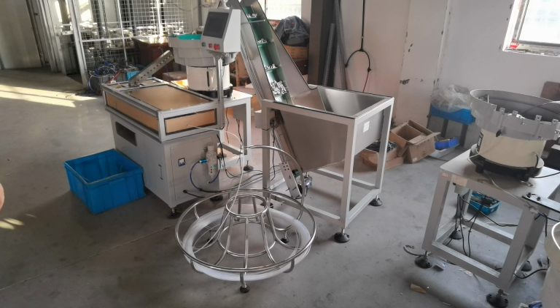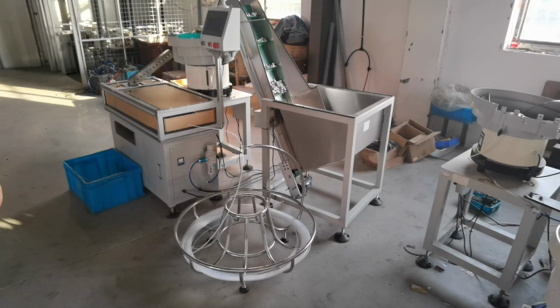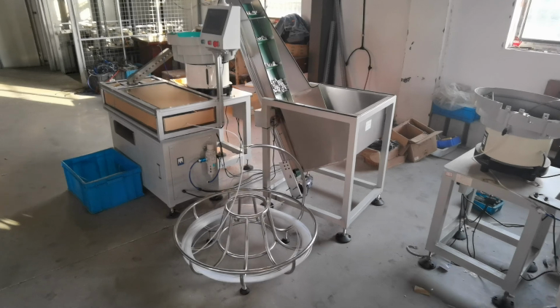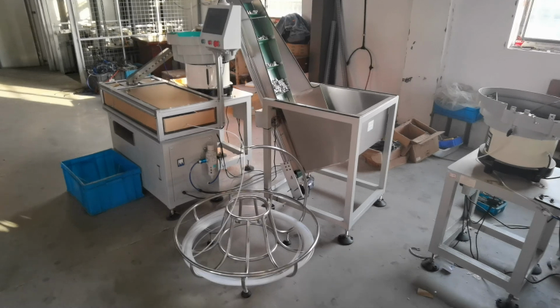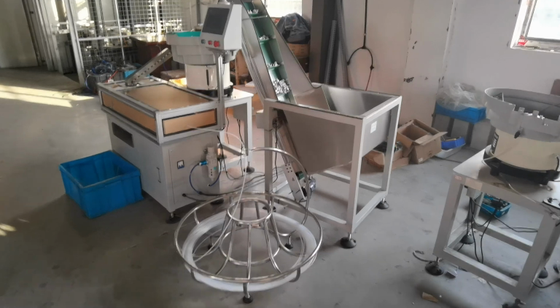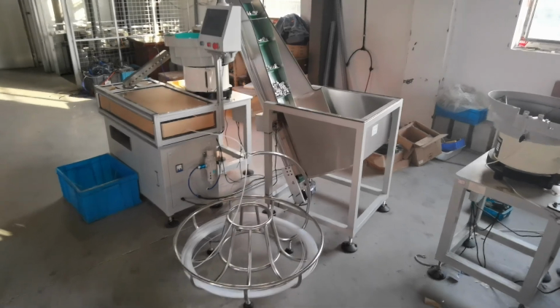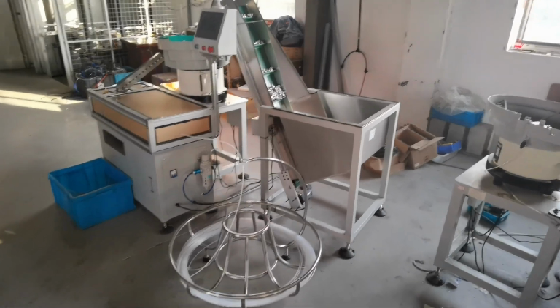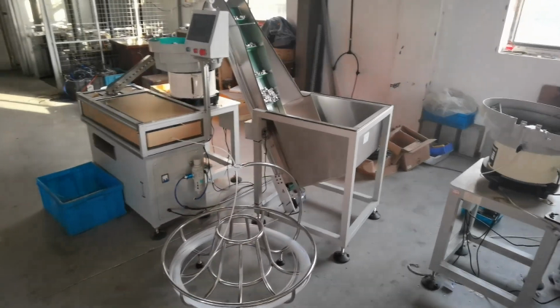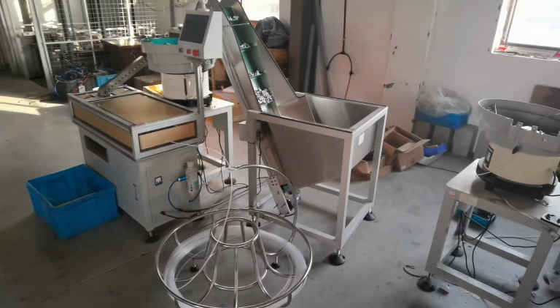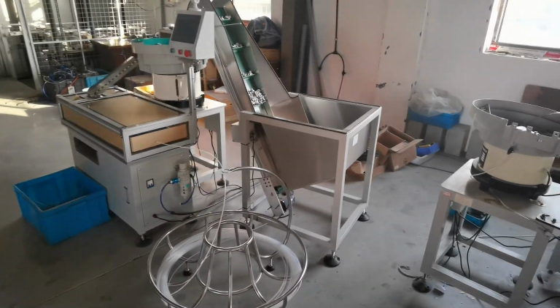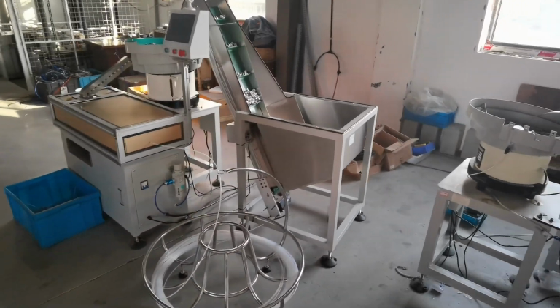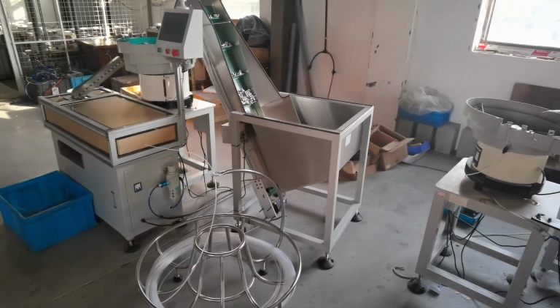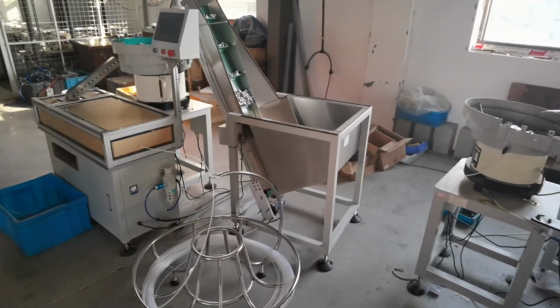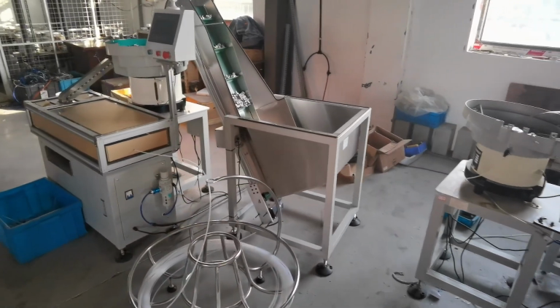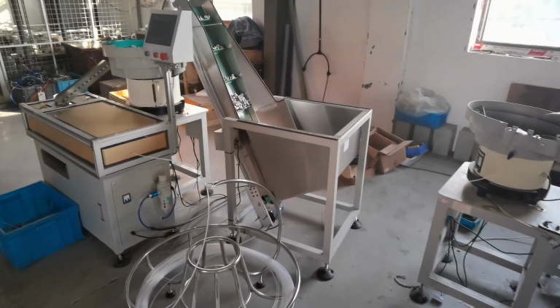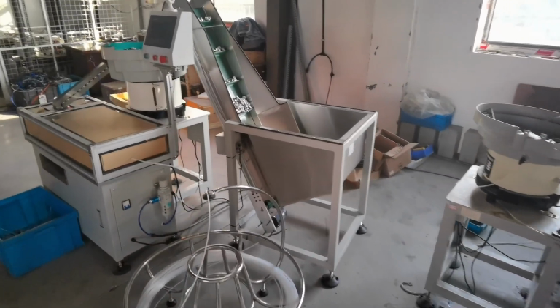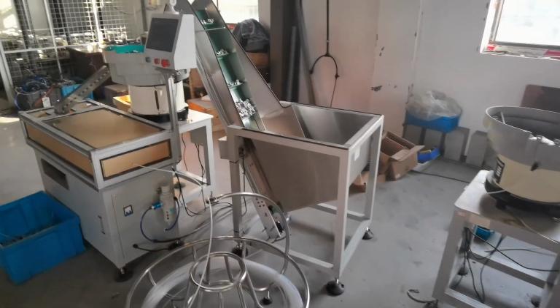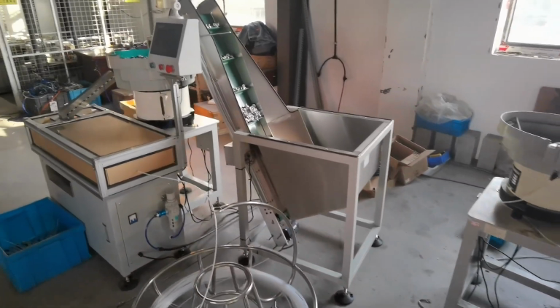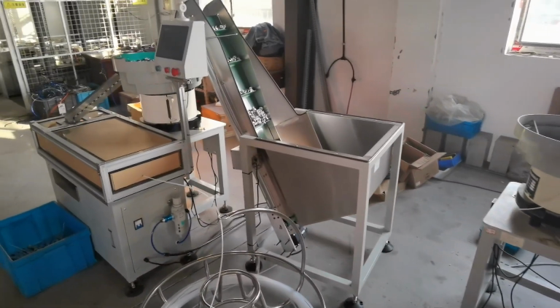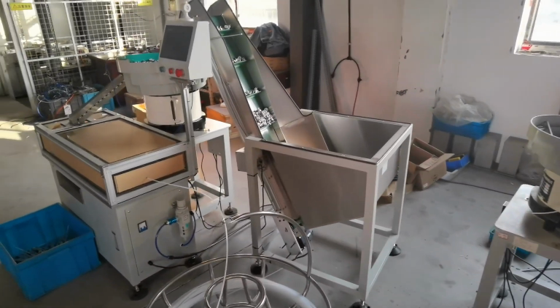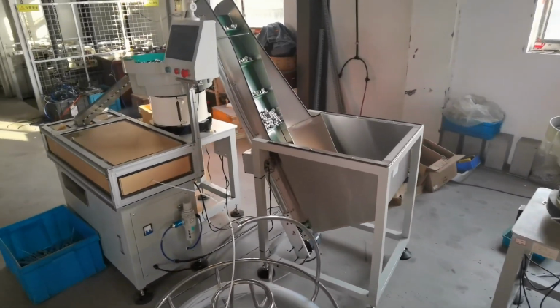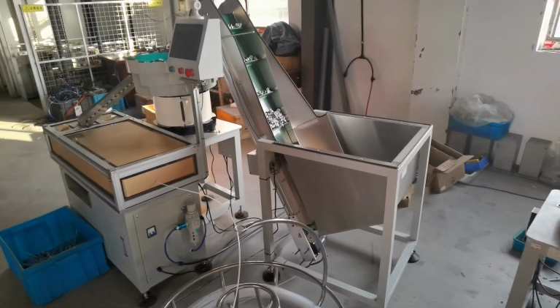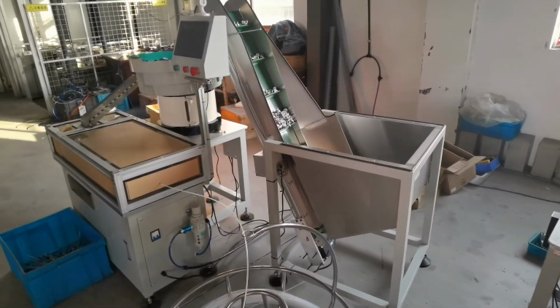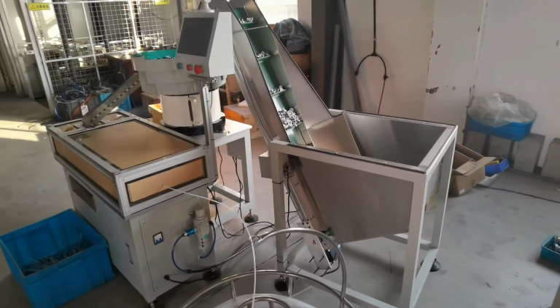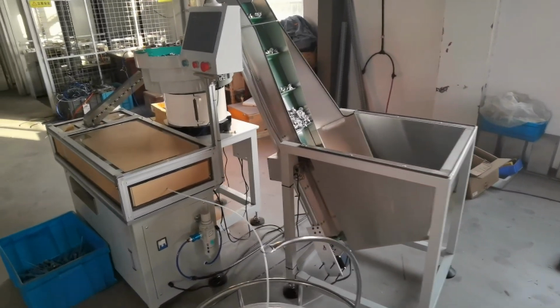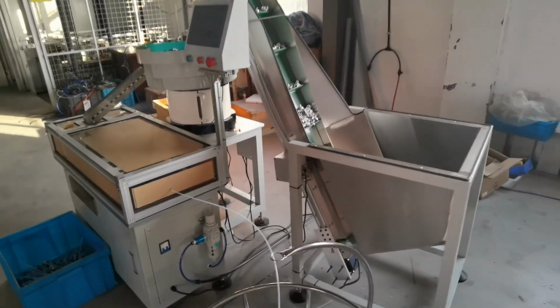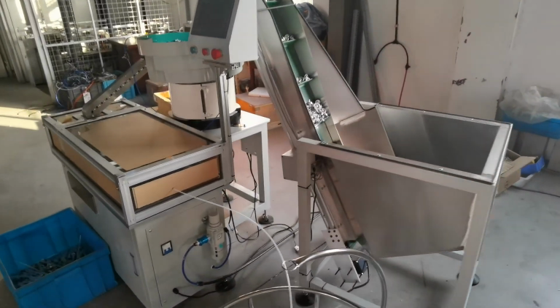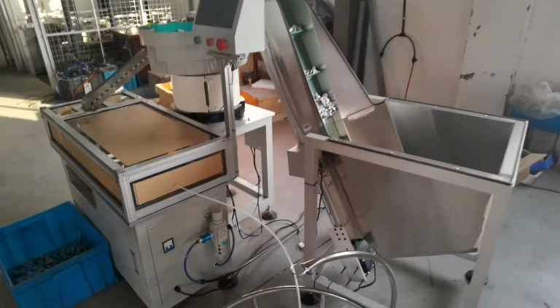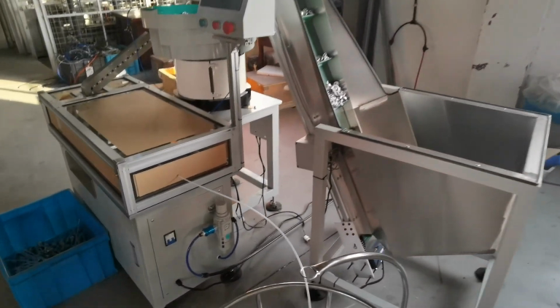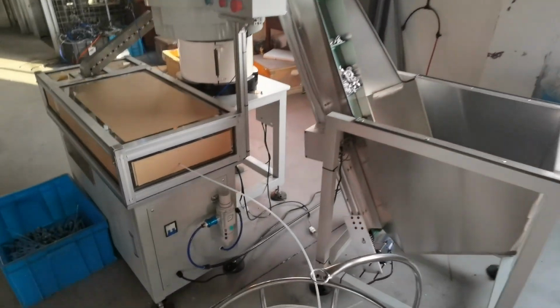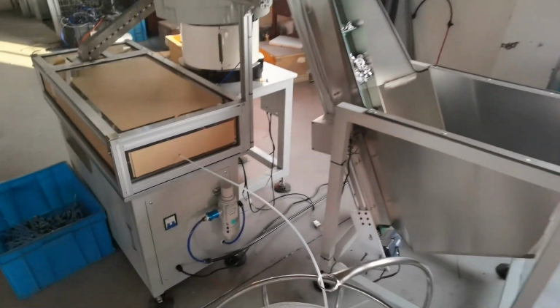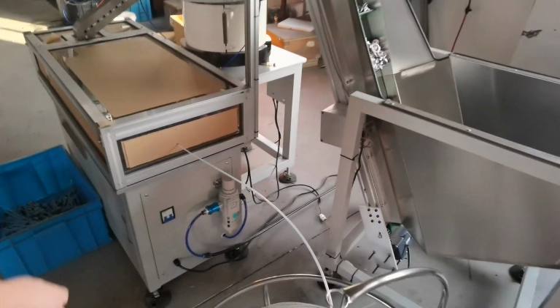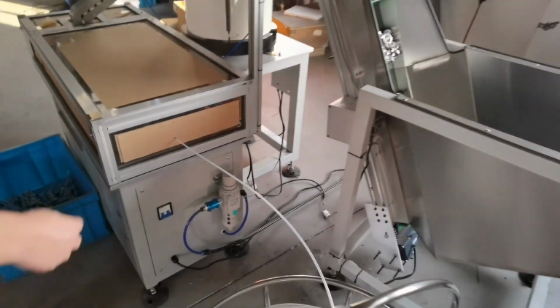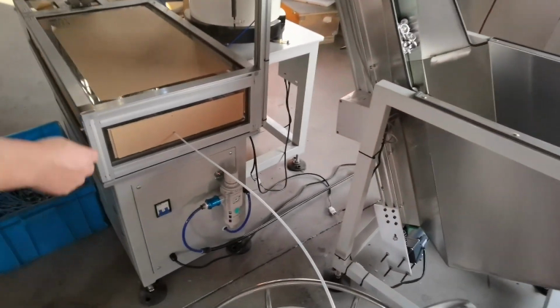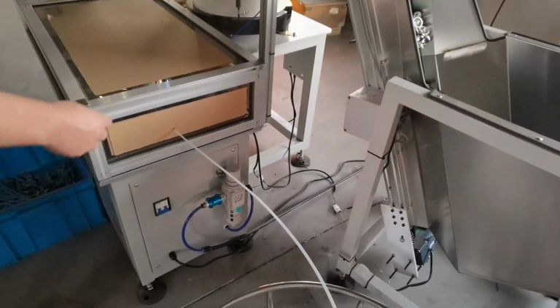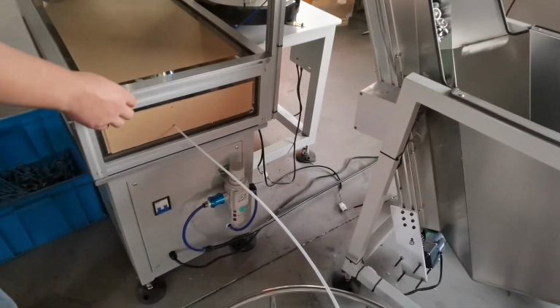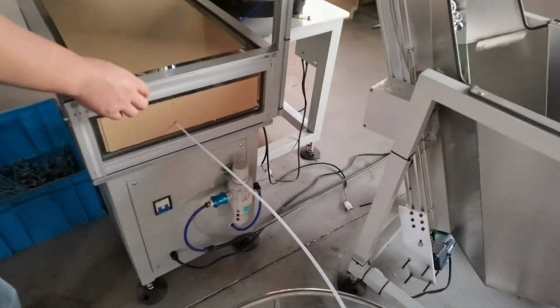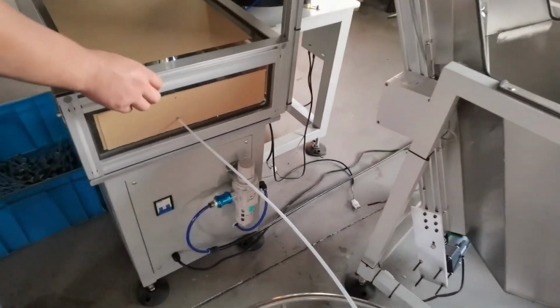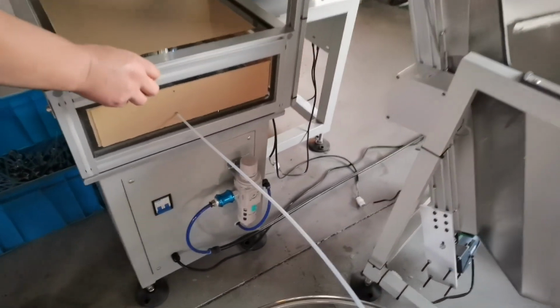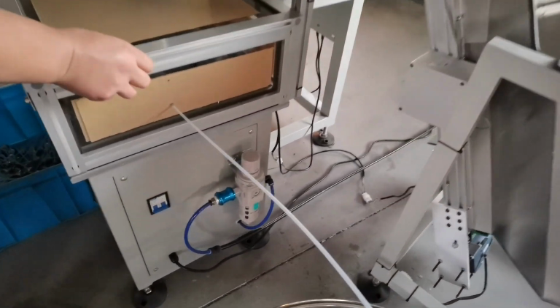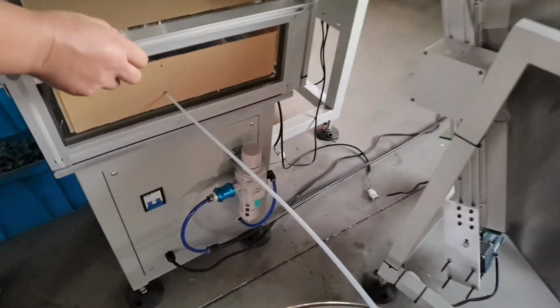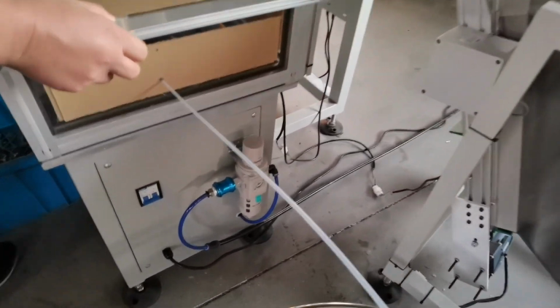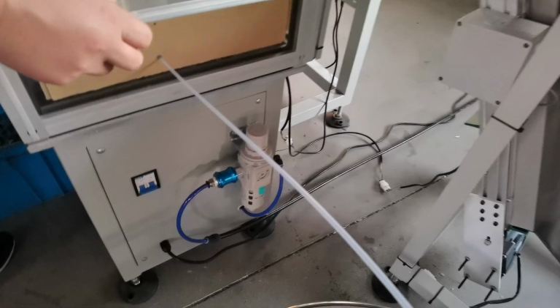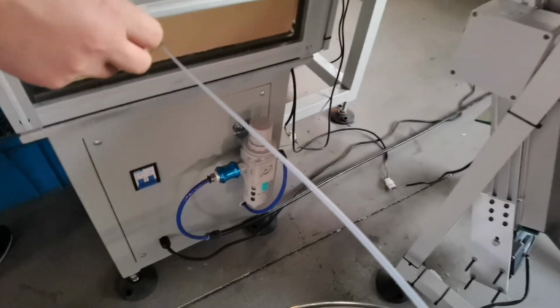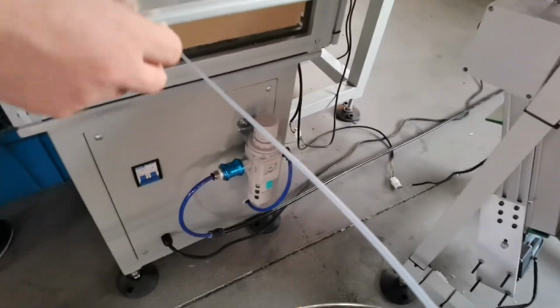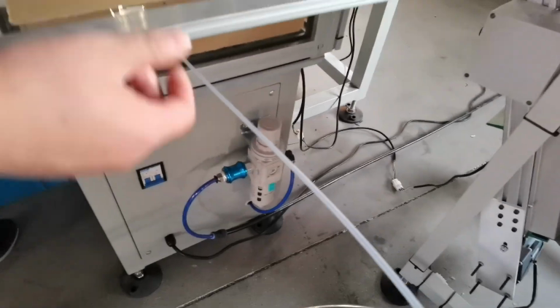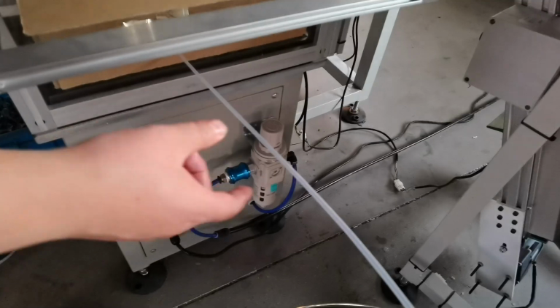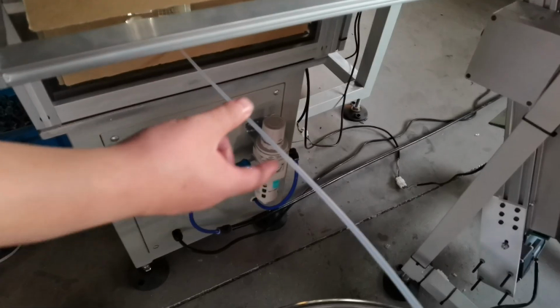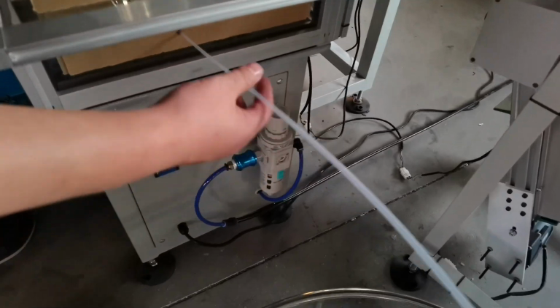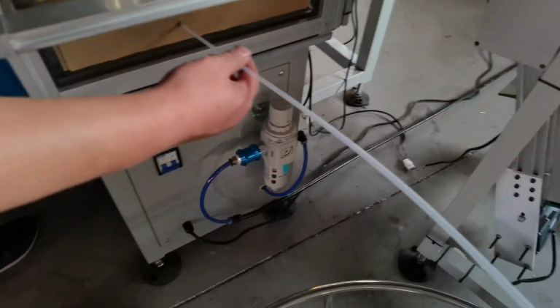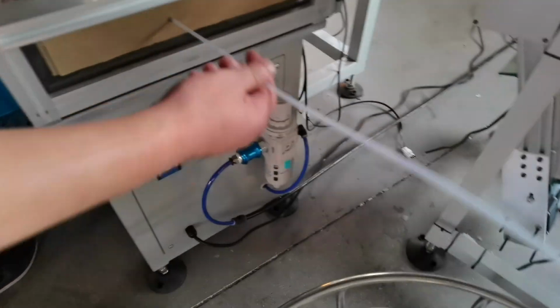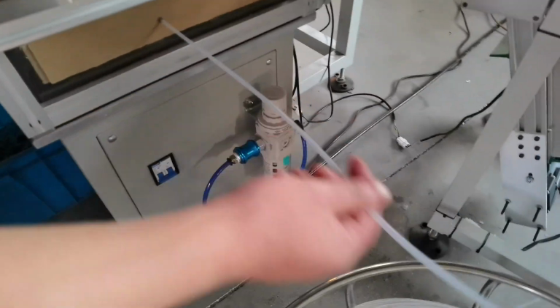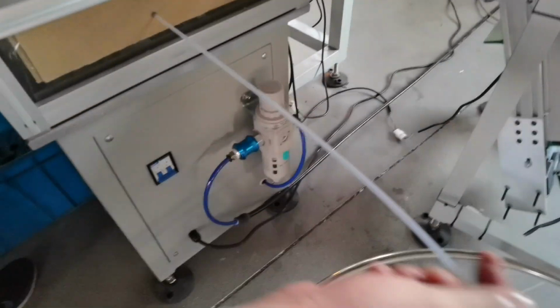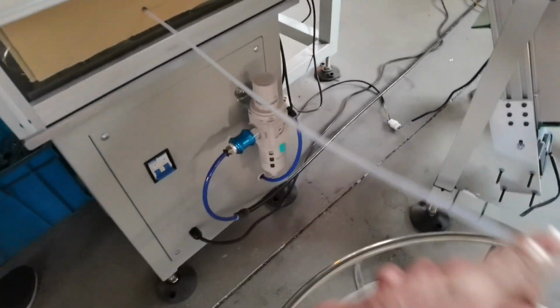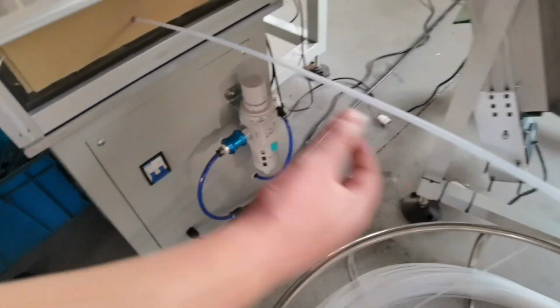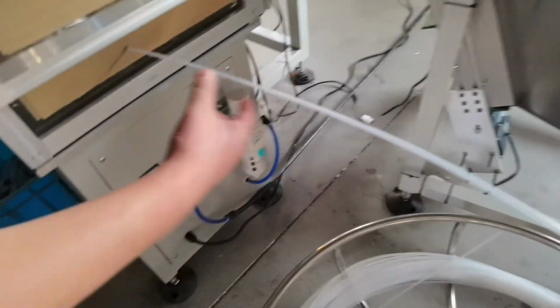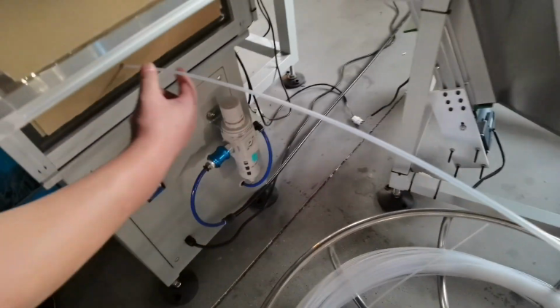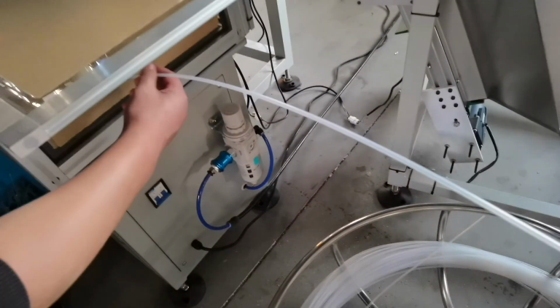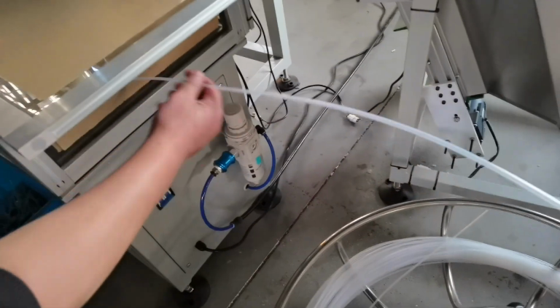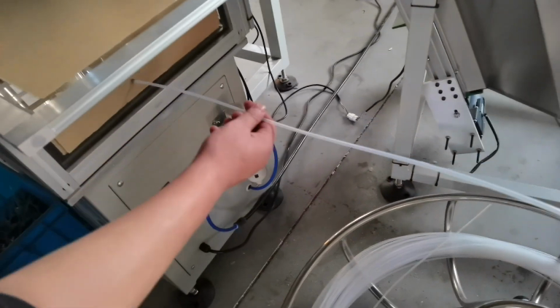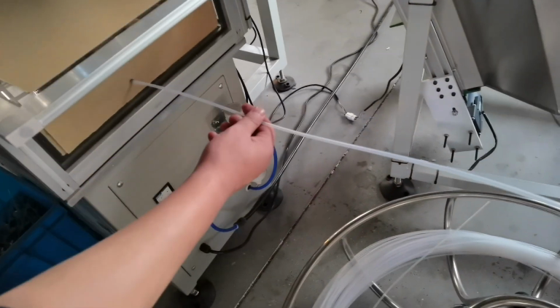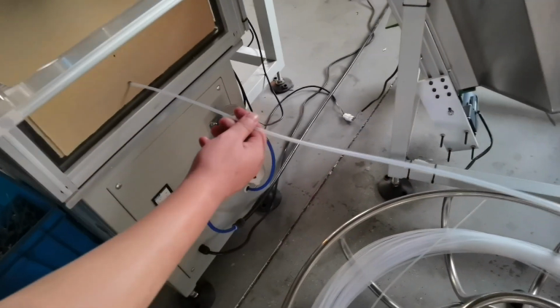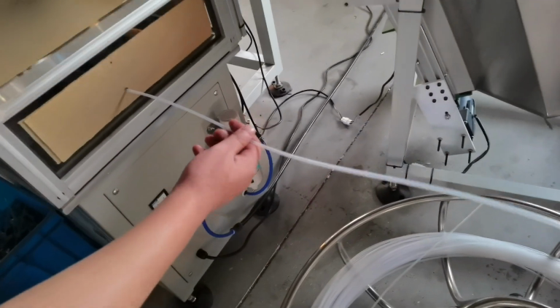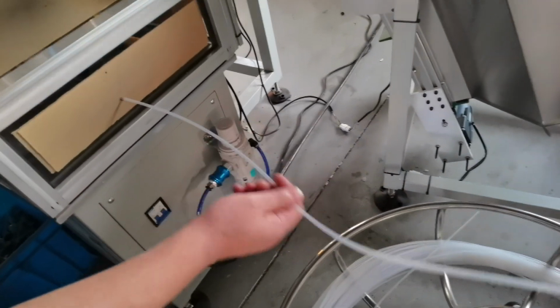This is our deep tube fitting machine for the aerosol valve. Let's do it from the beginning.